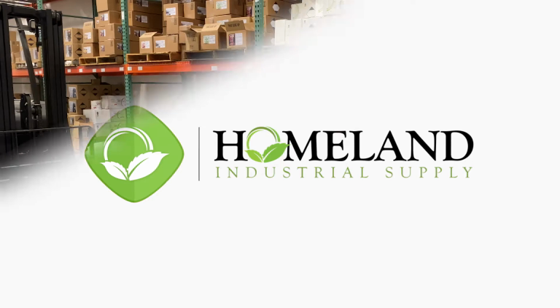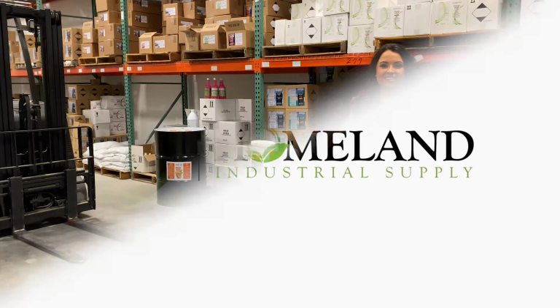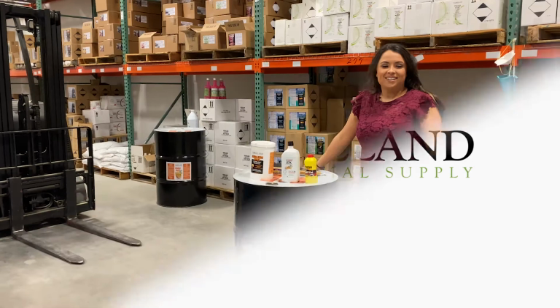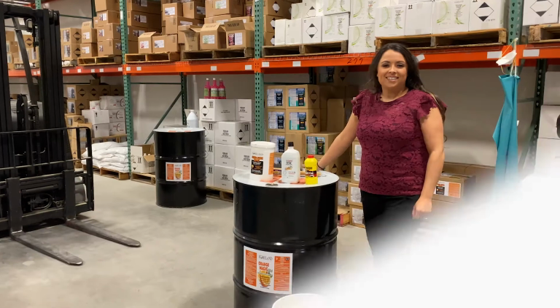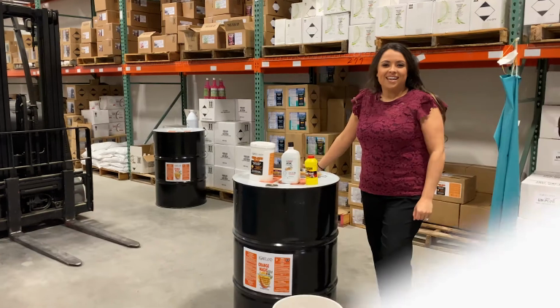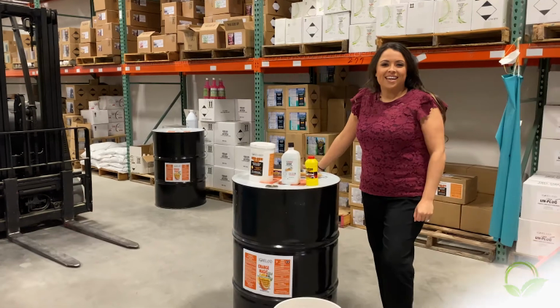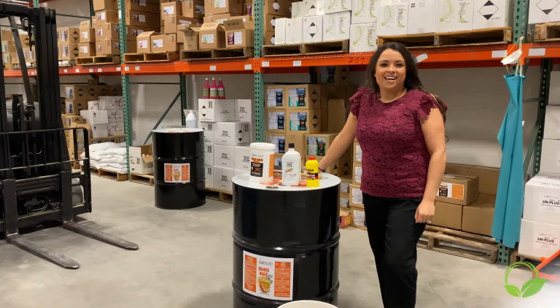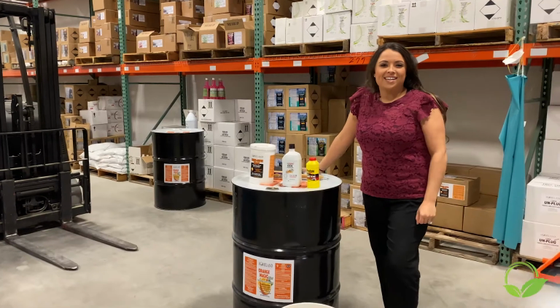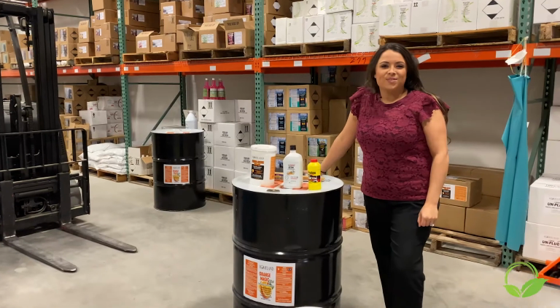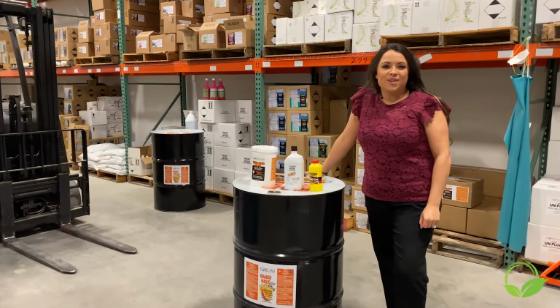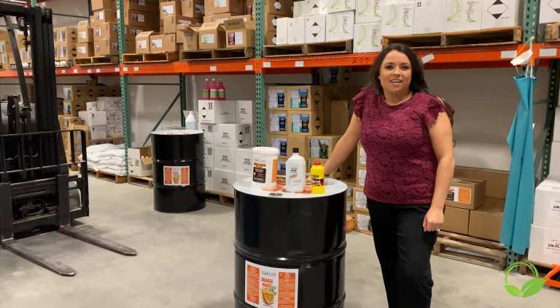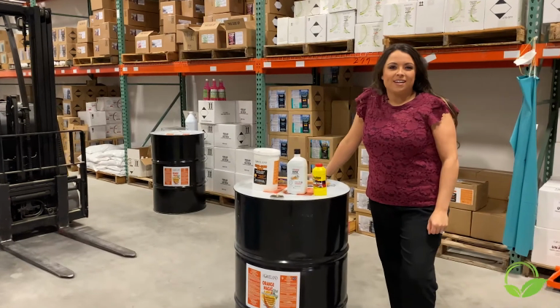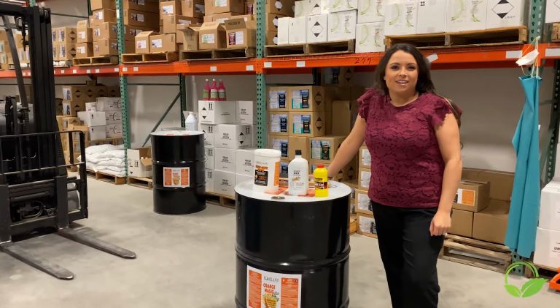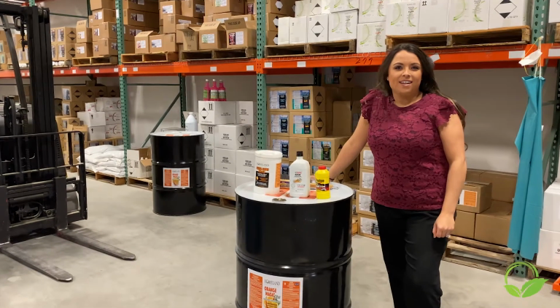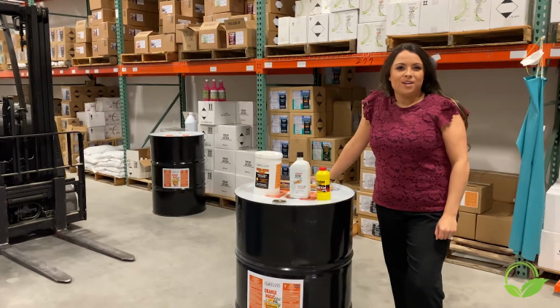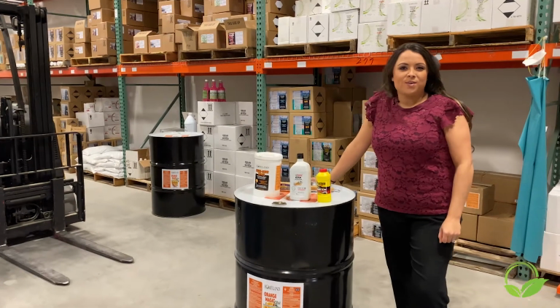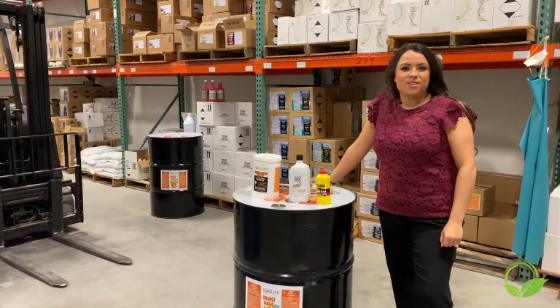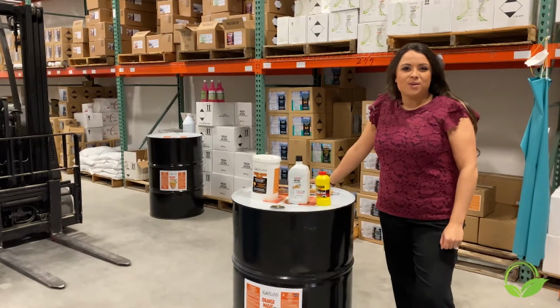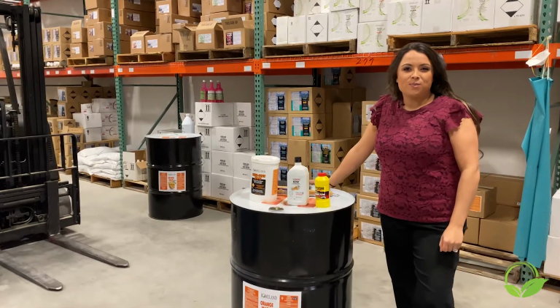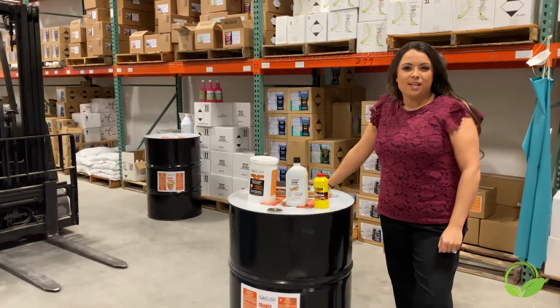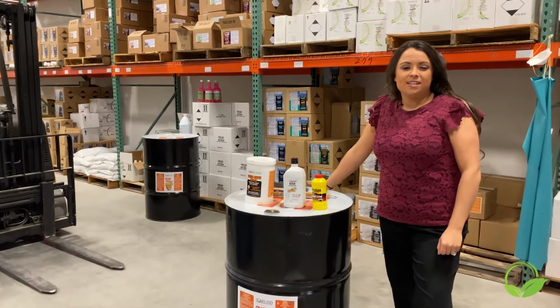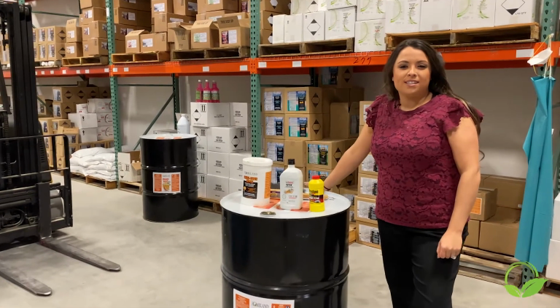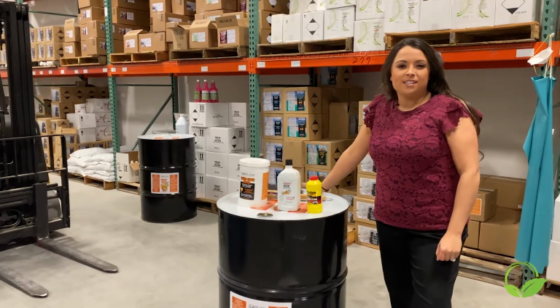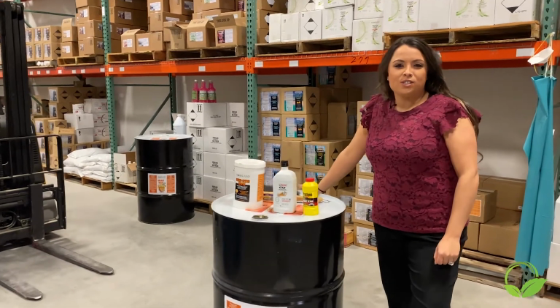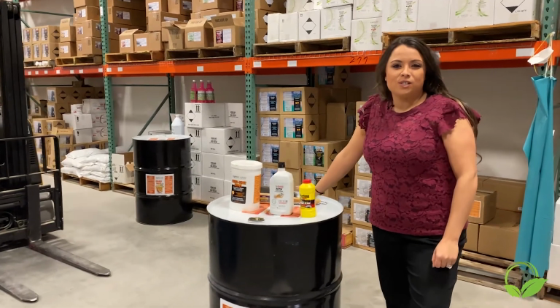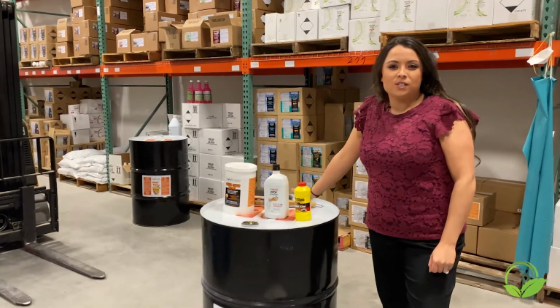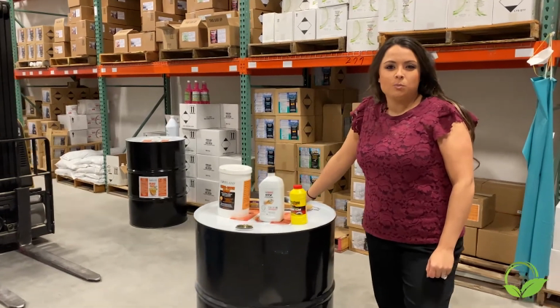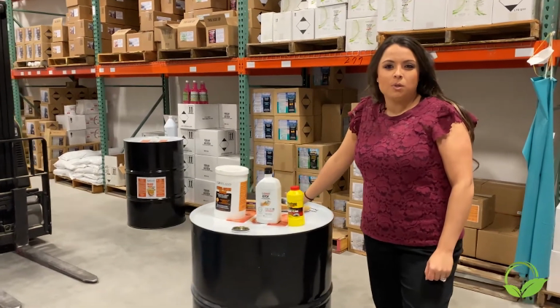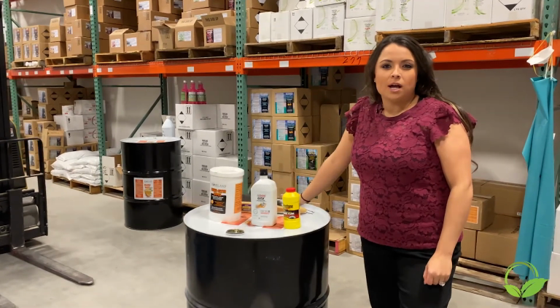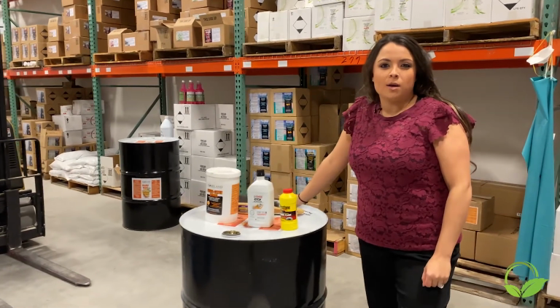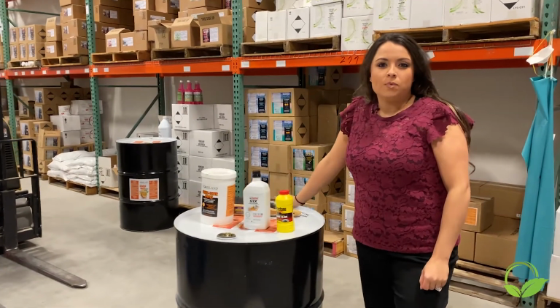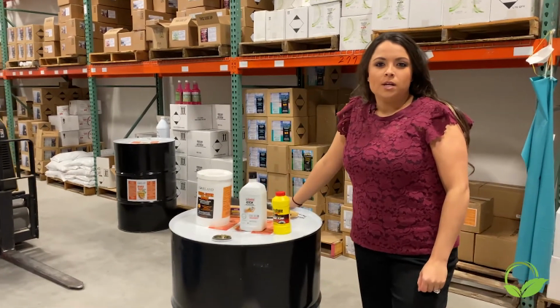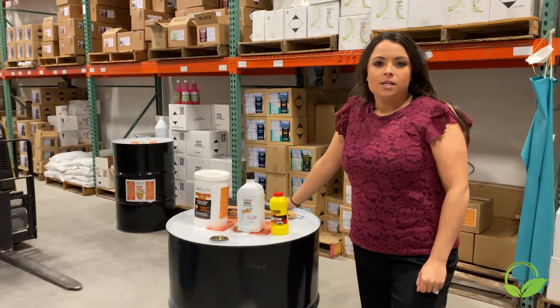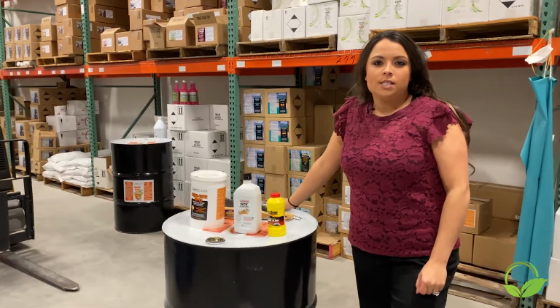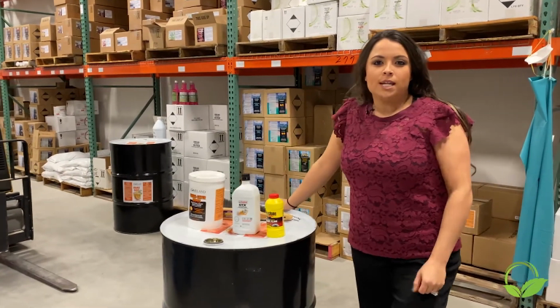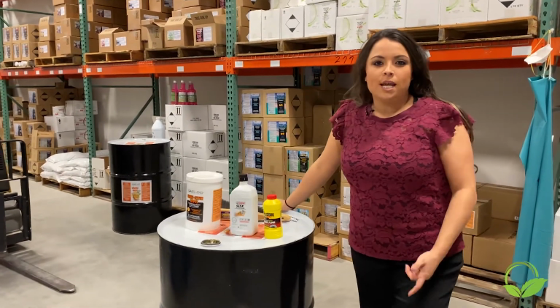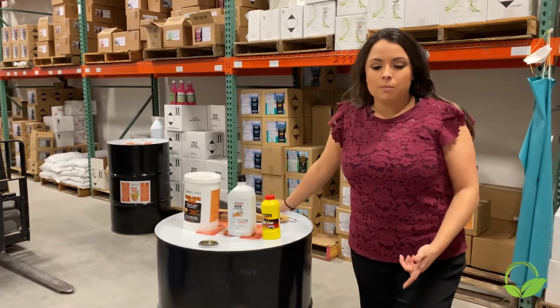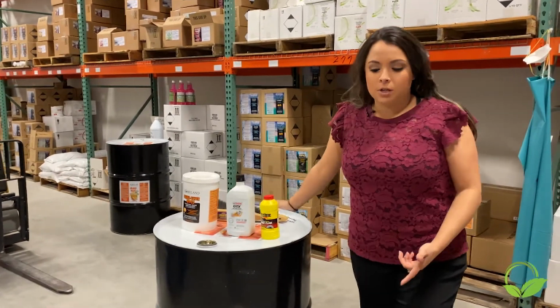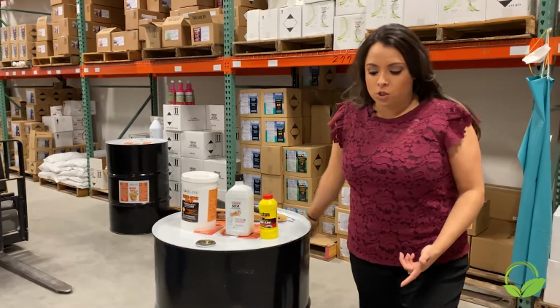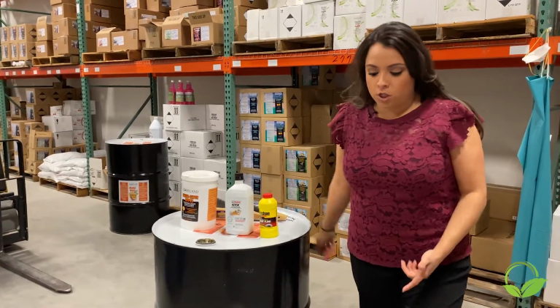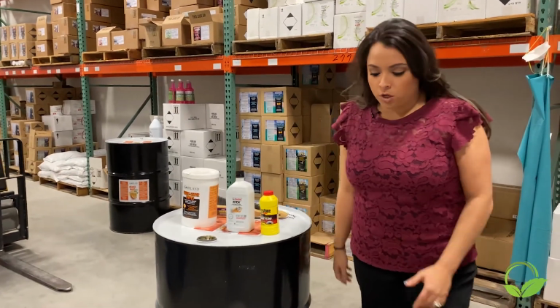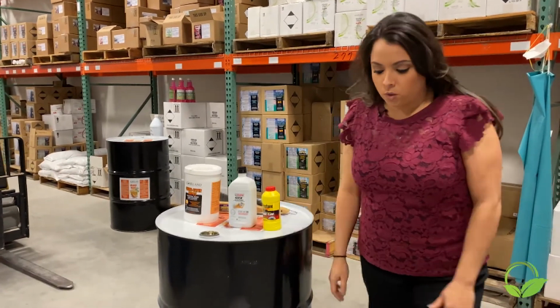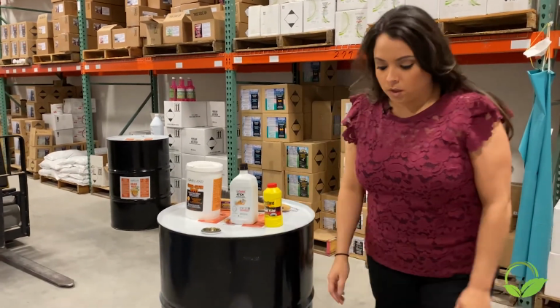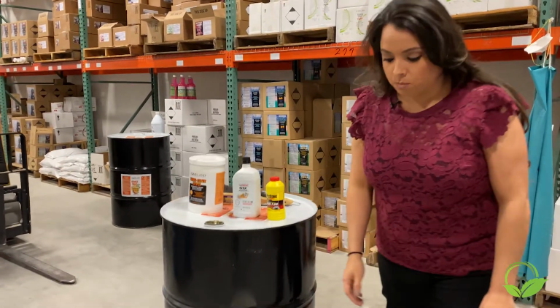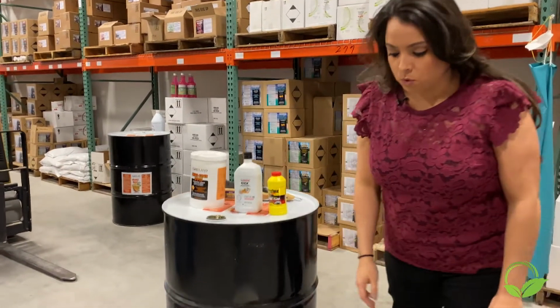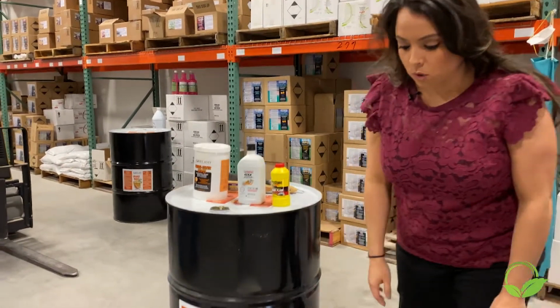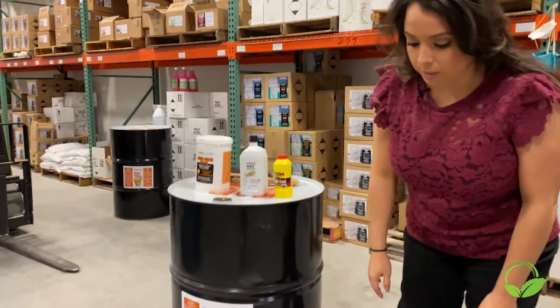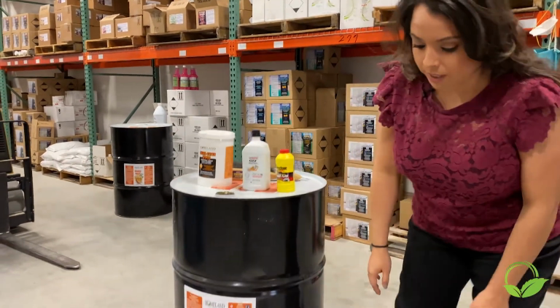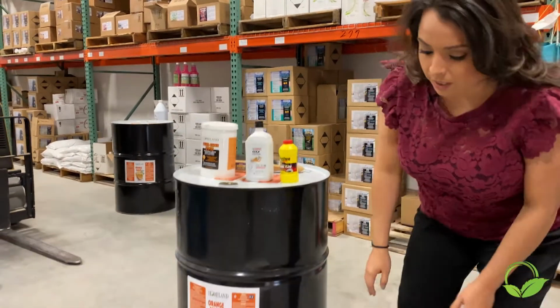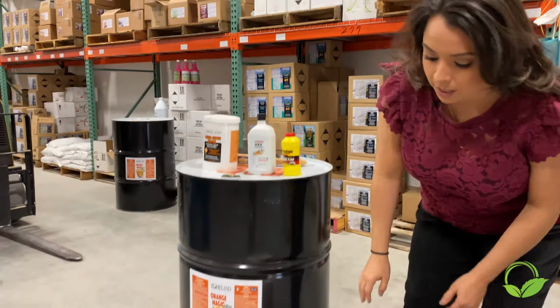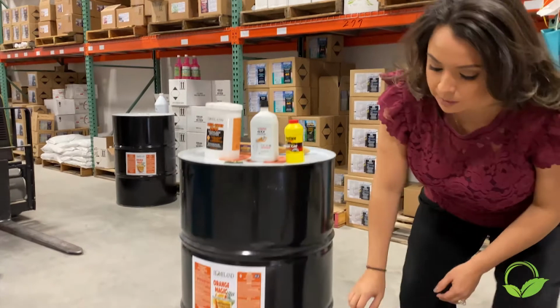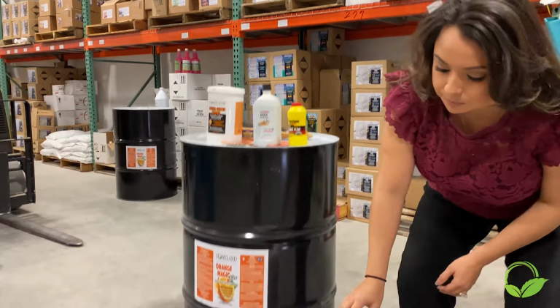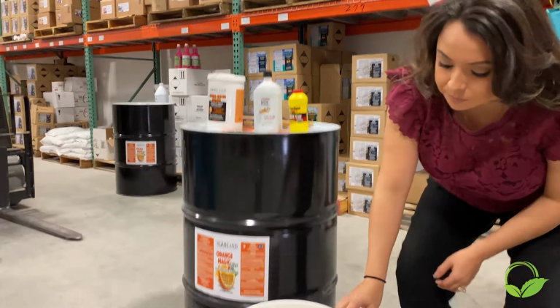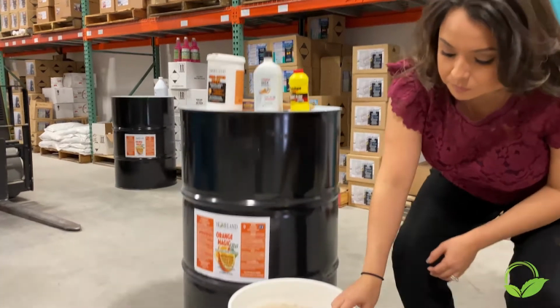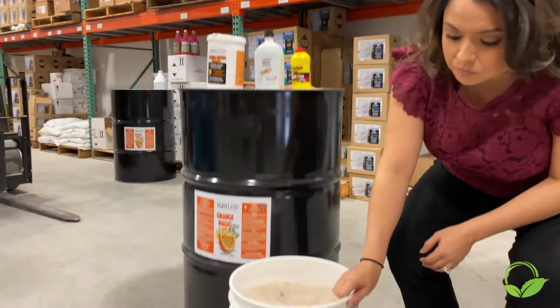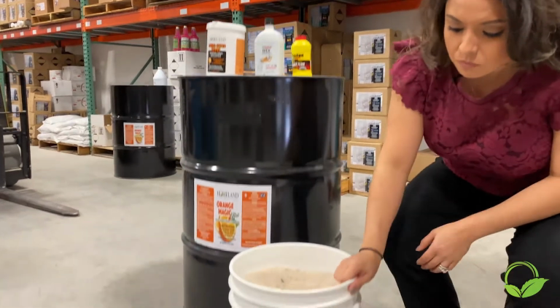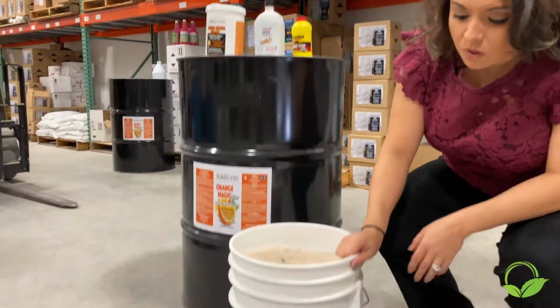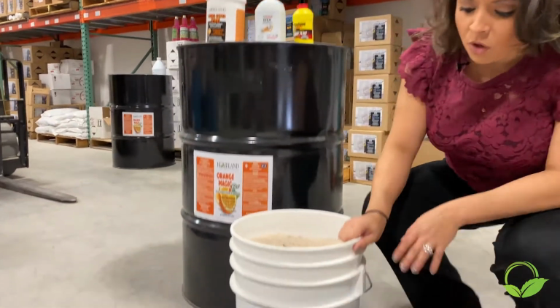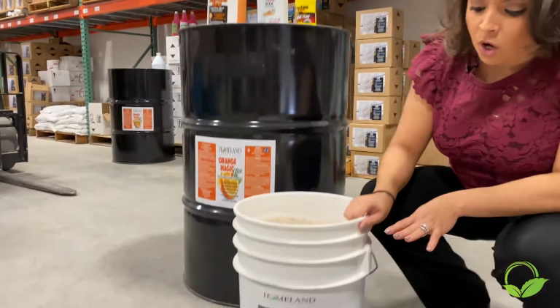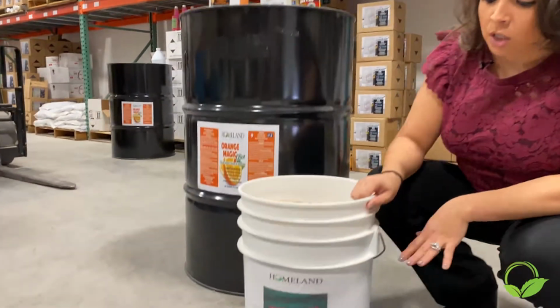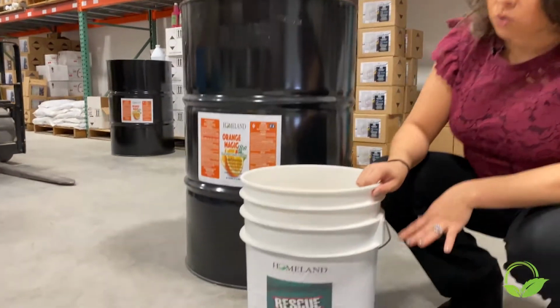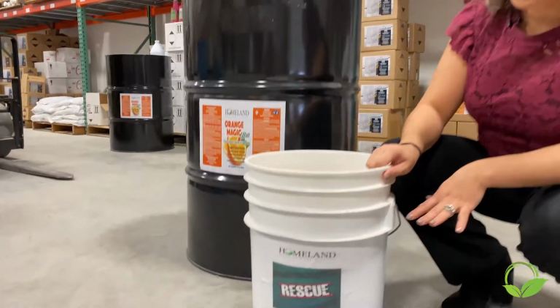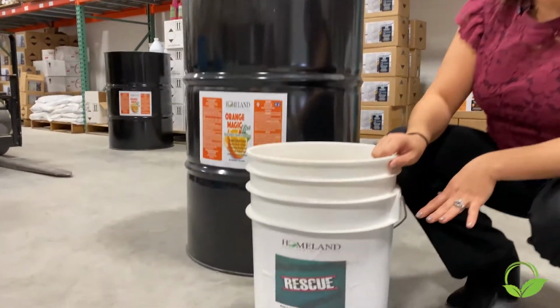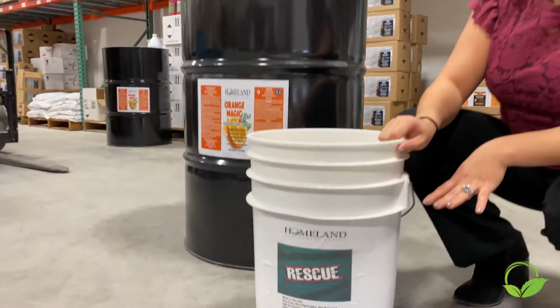Hey guys, Regan Hunt here with Homeland Industrial Supply. Today I'm going to show you an absorbent called Rescue.